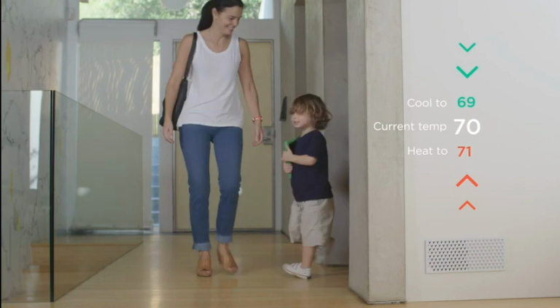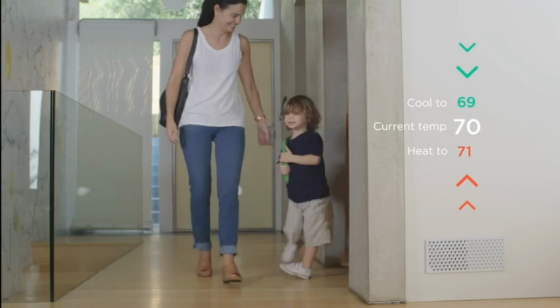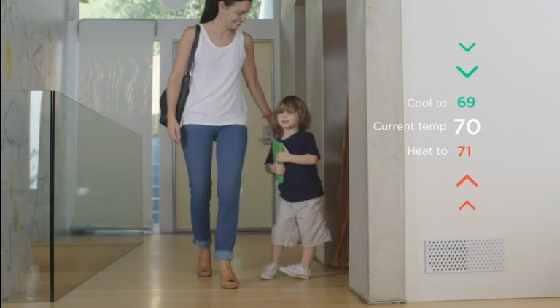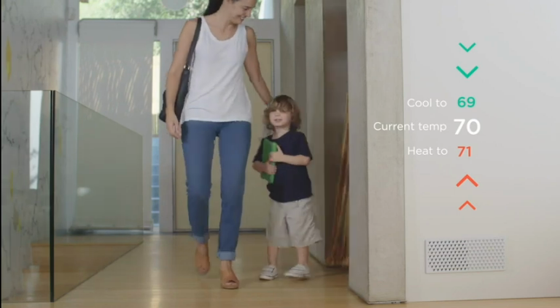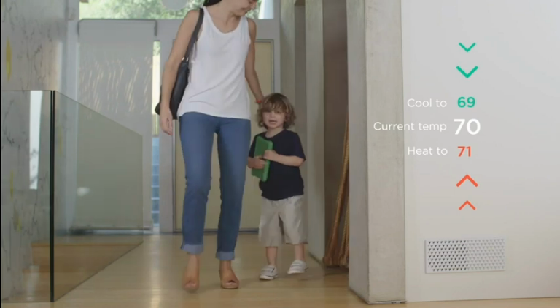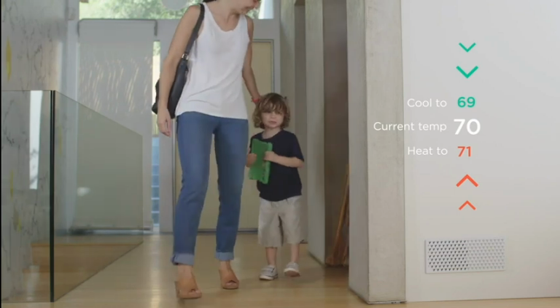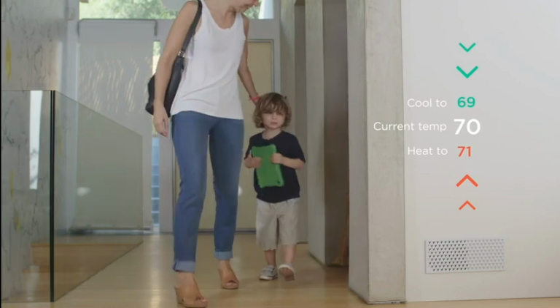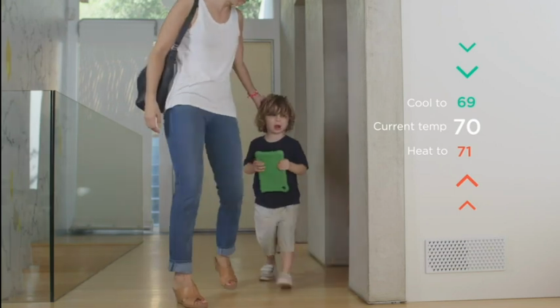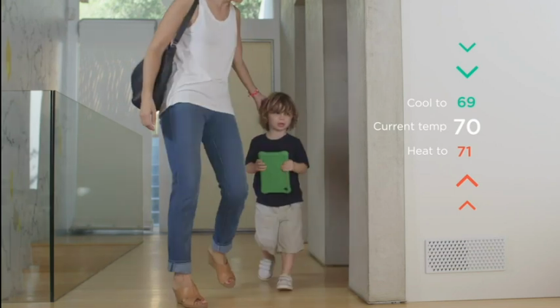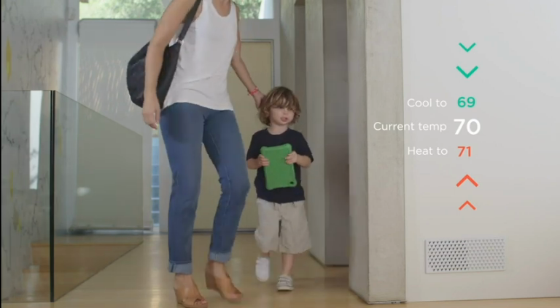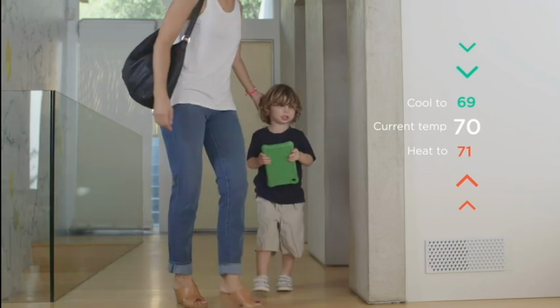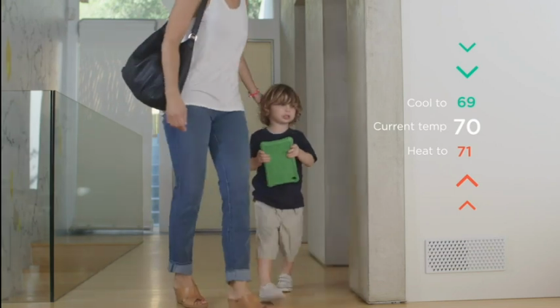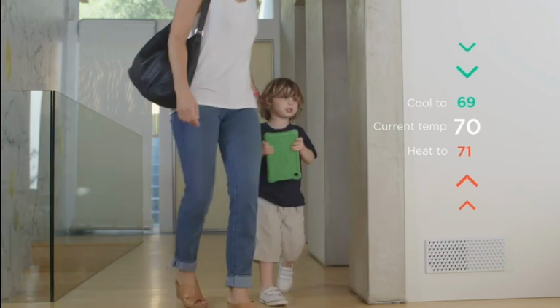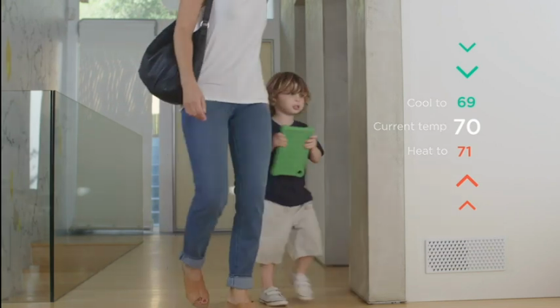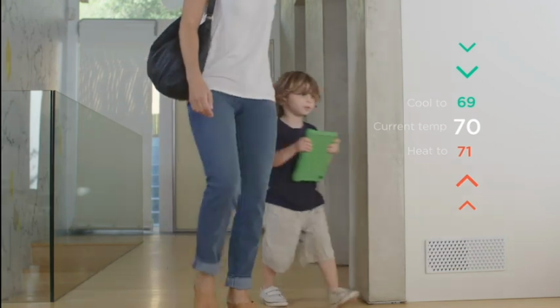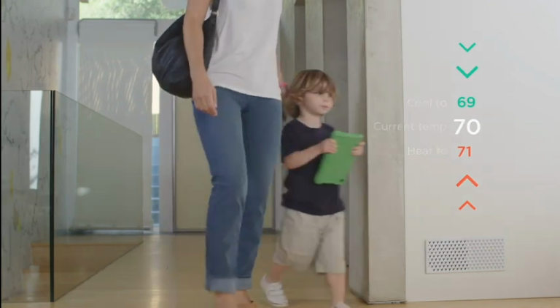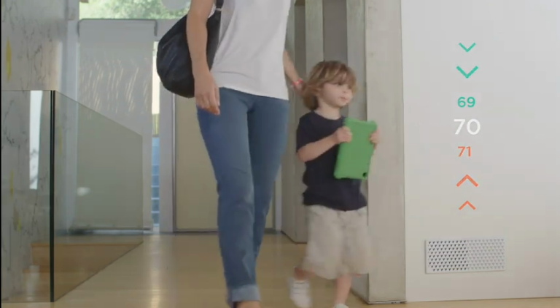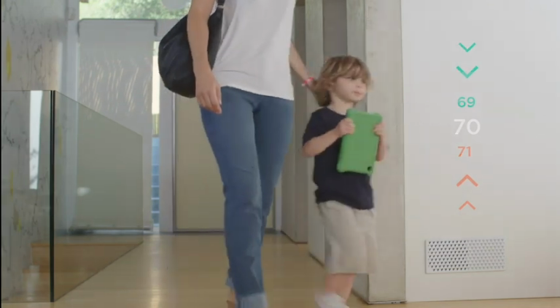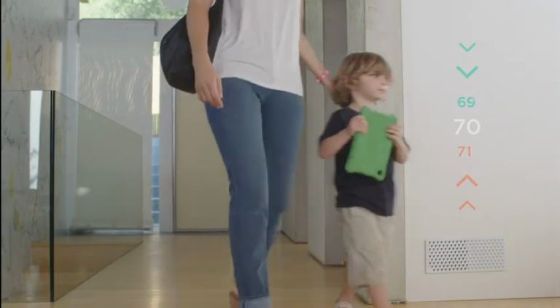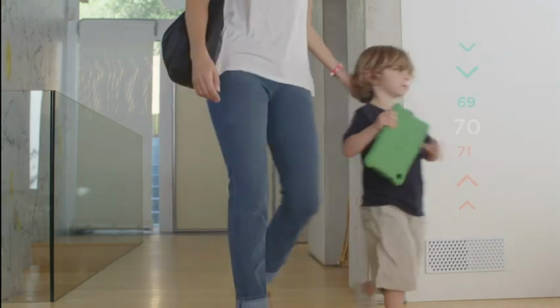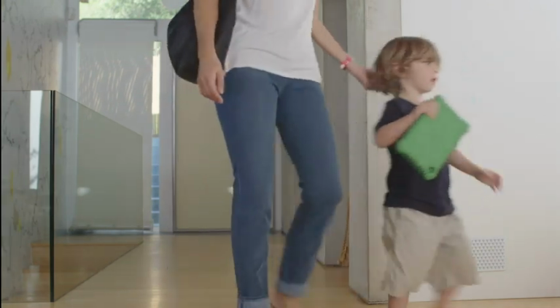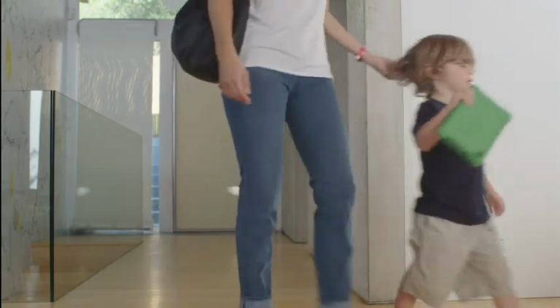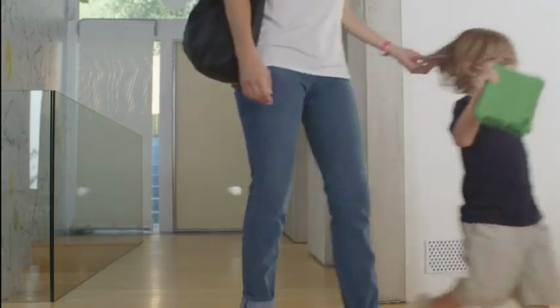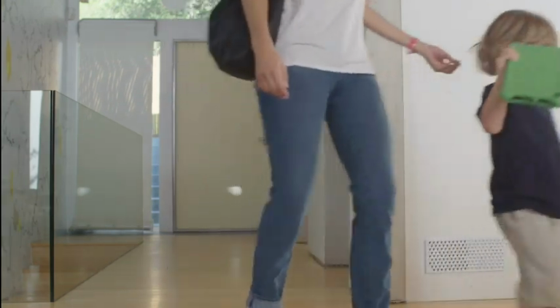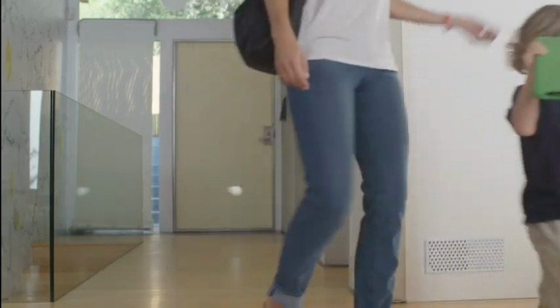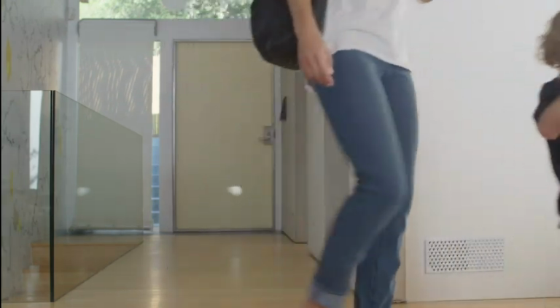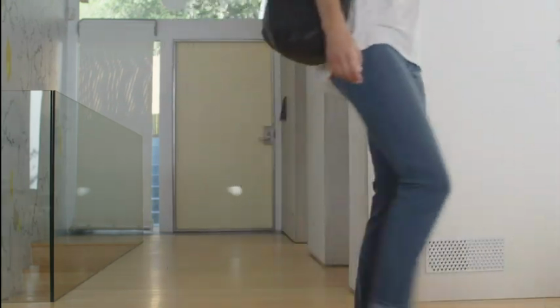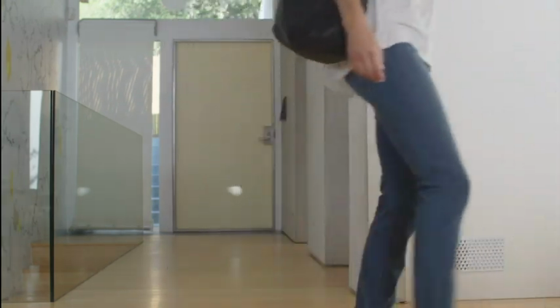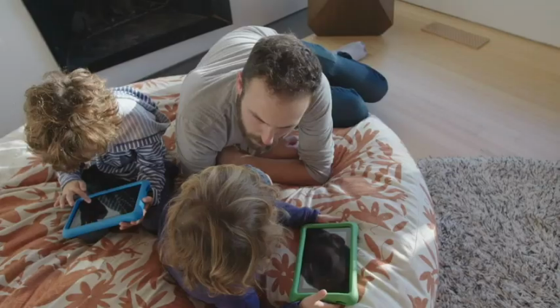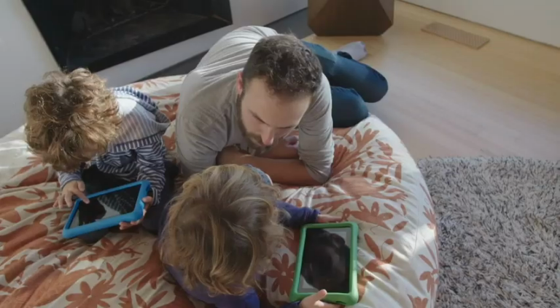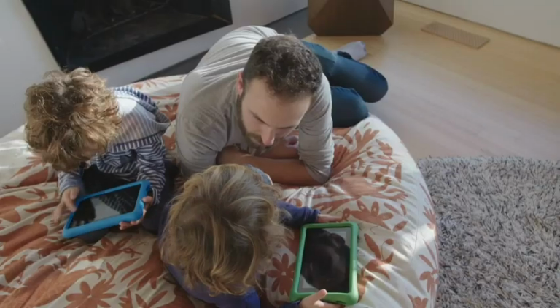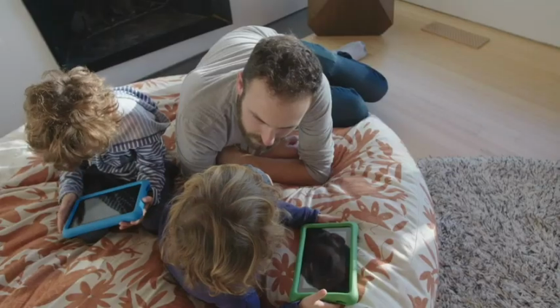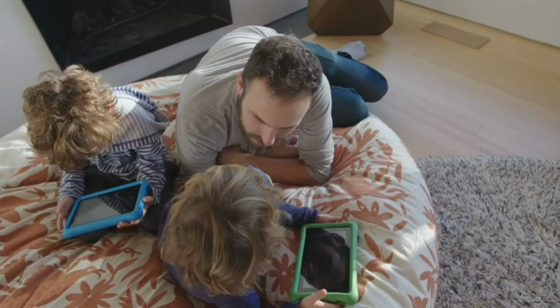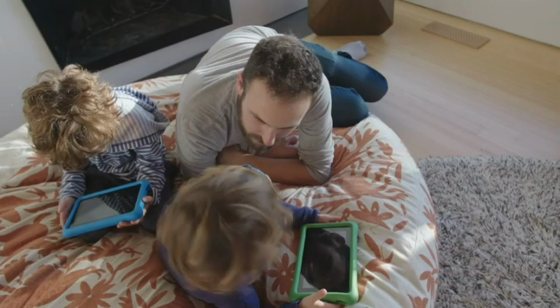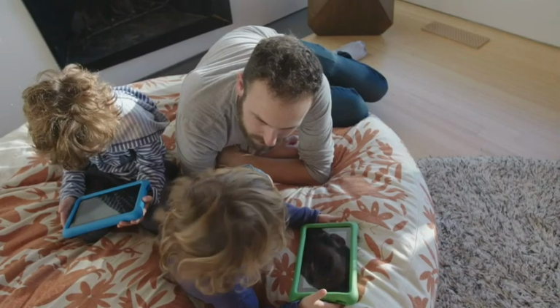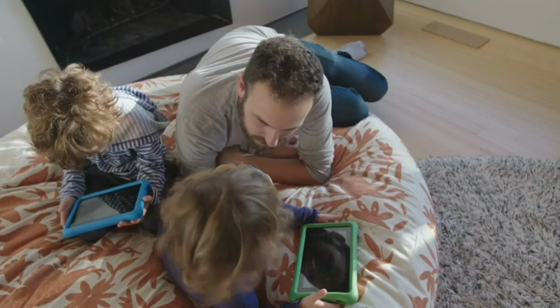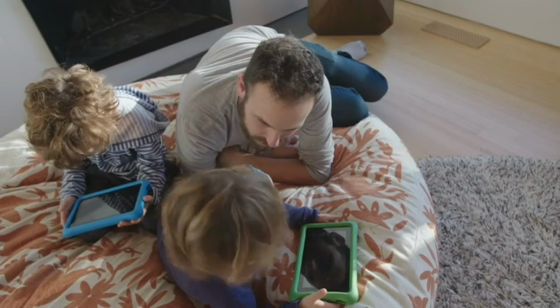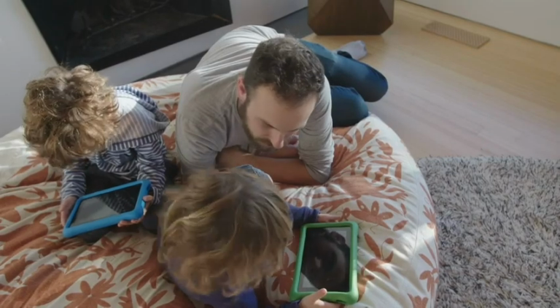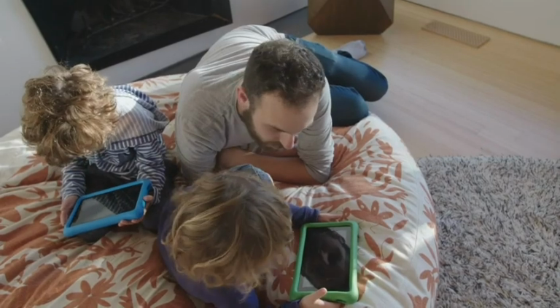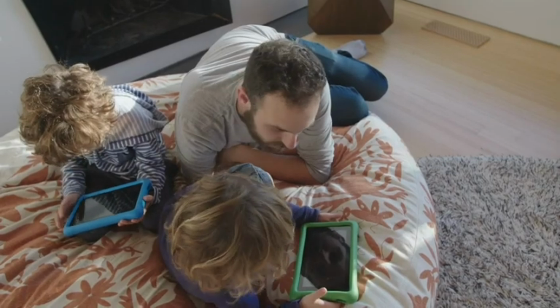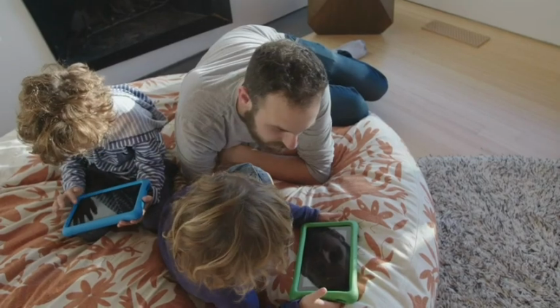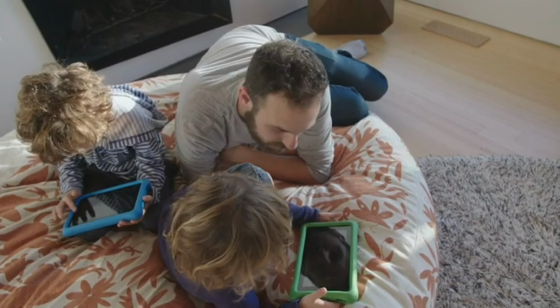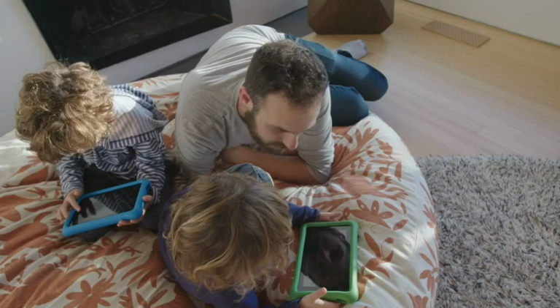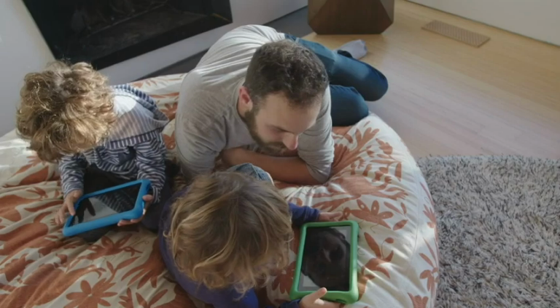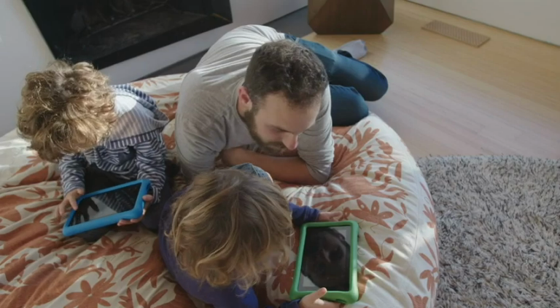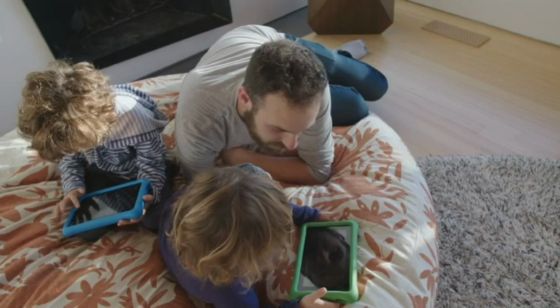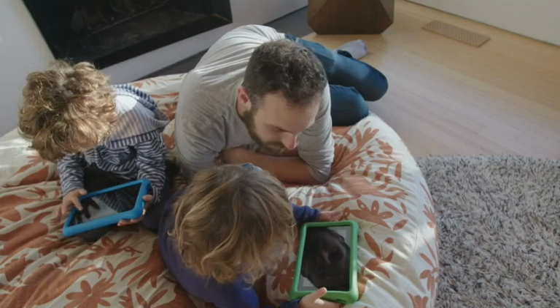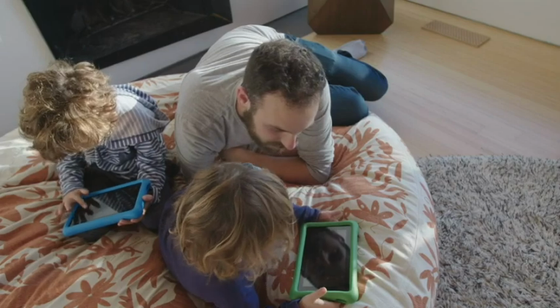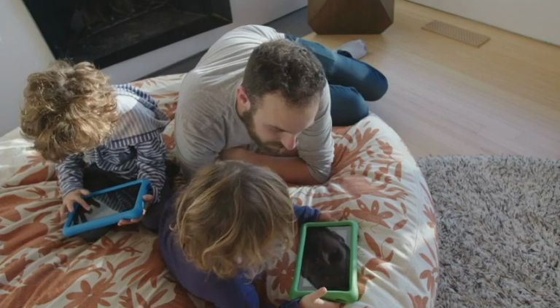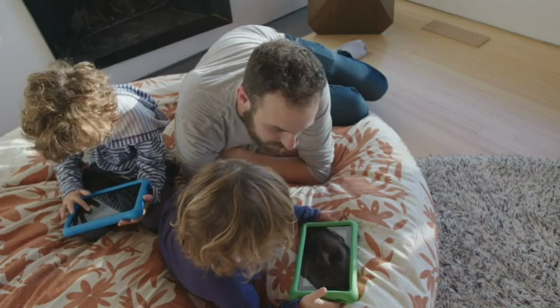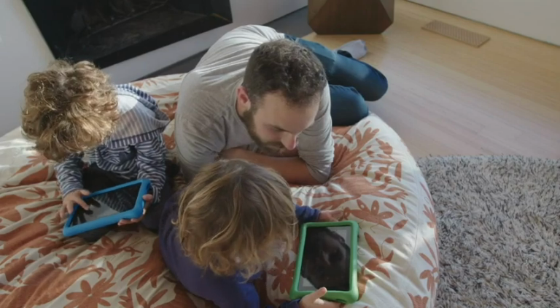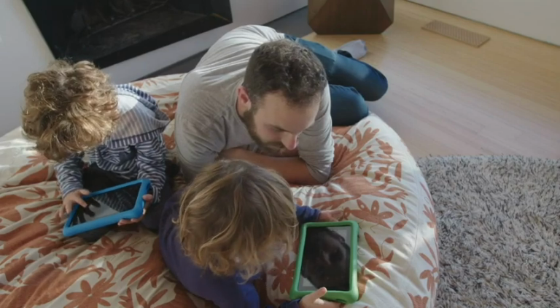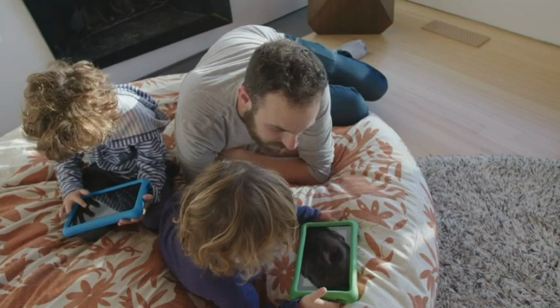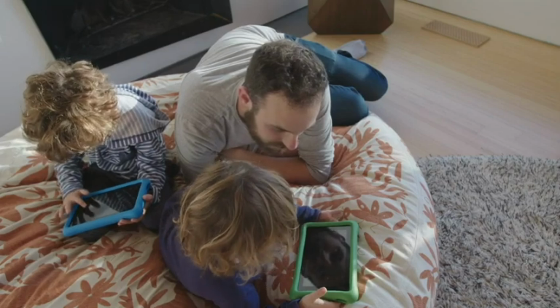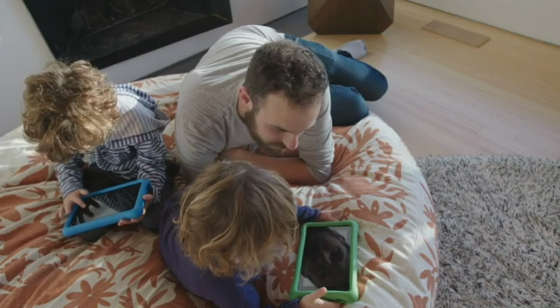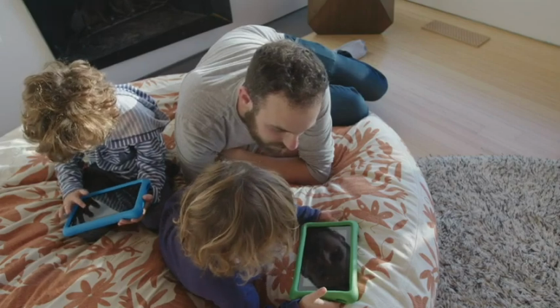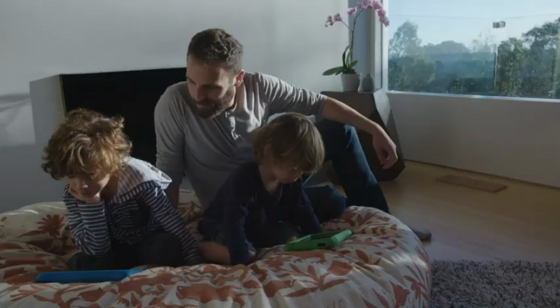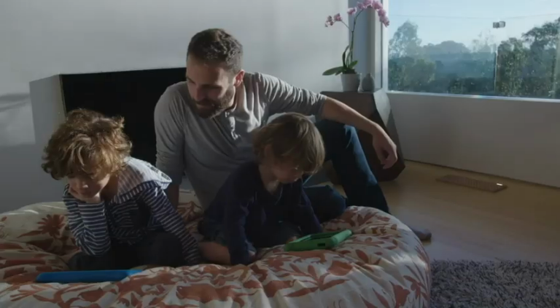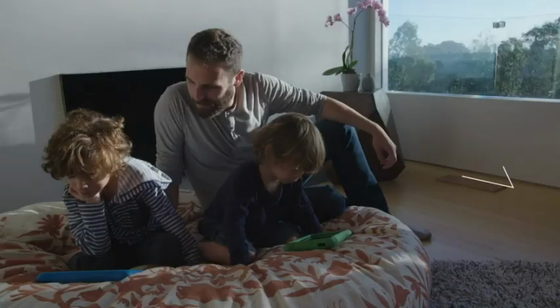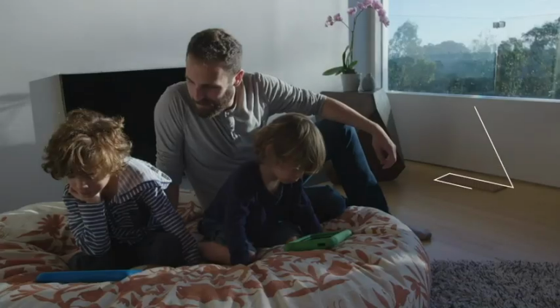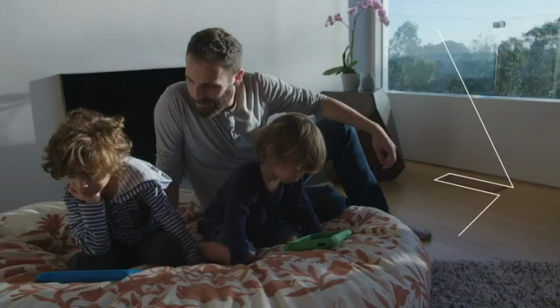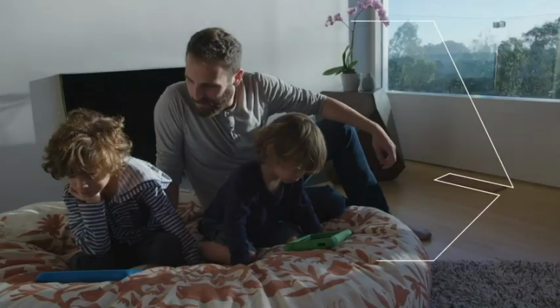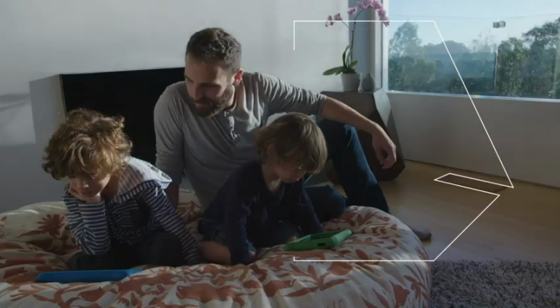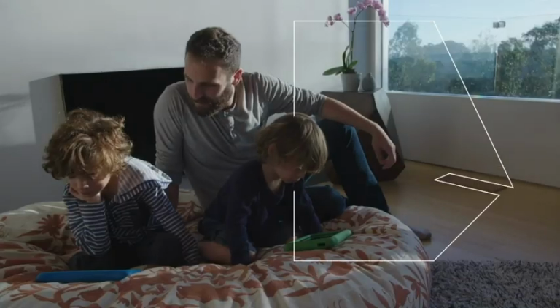The companion app lets you change your preferences at any time and even sends you alerts about your system's performance and air quality.